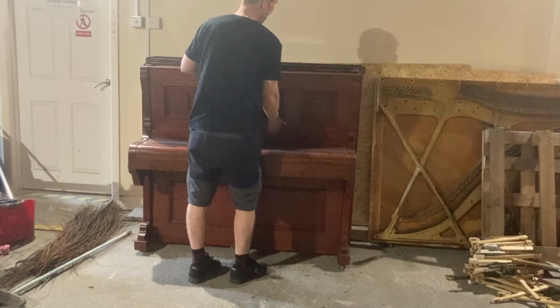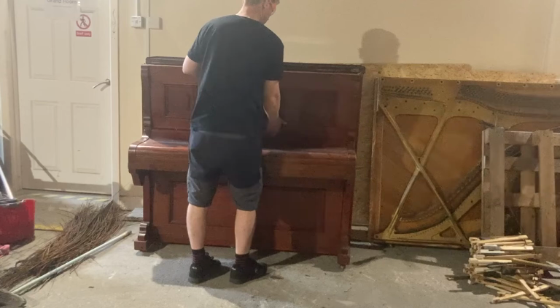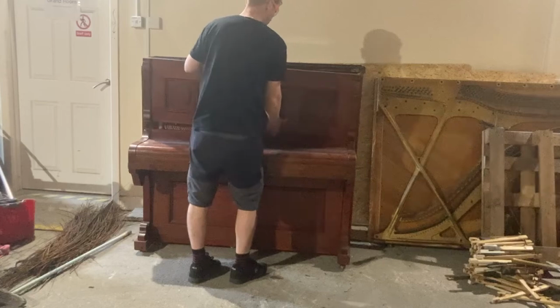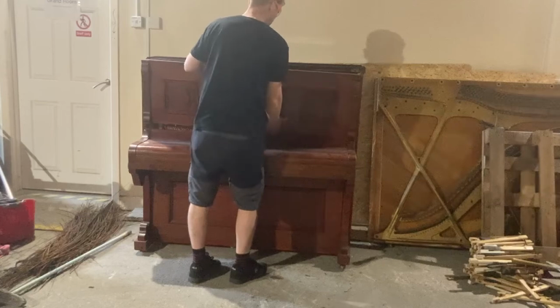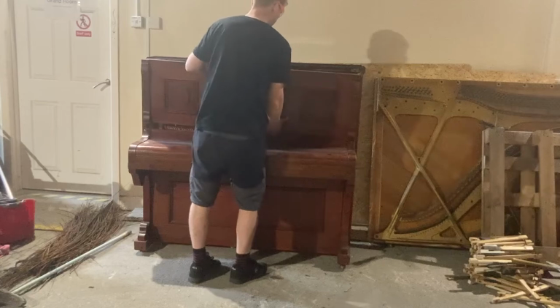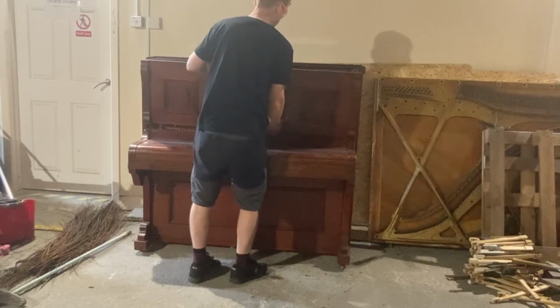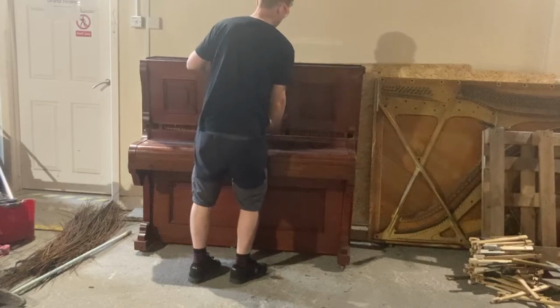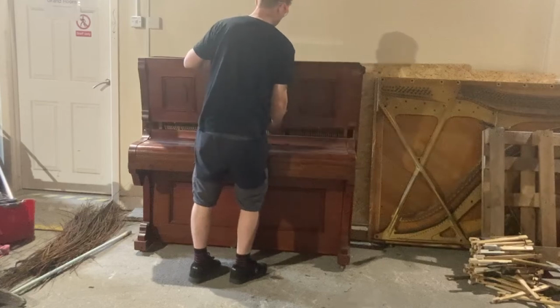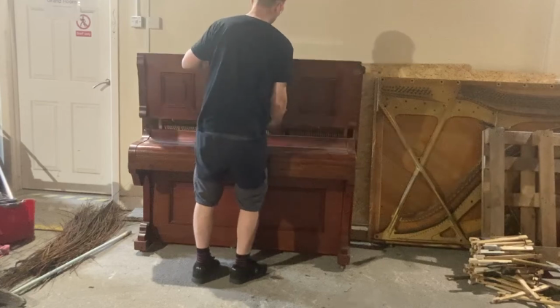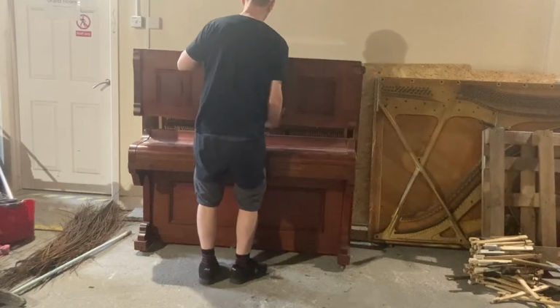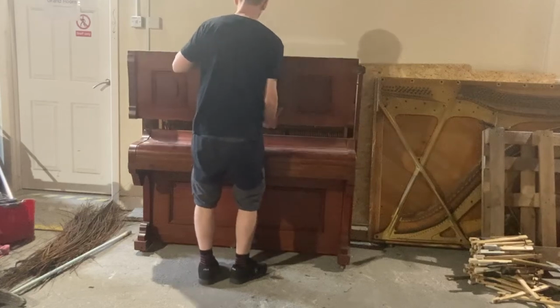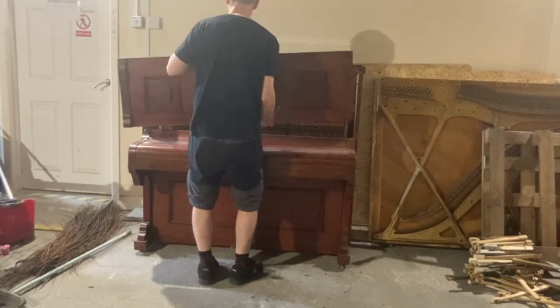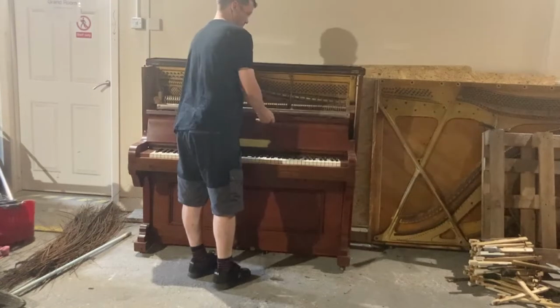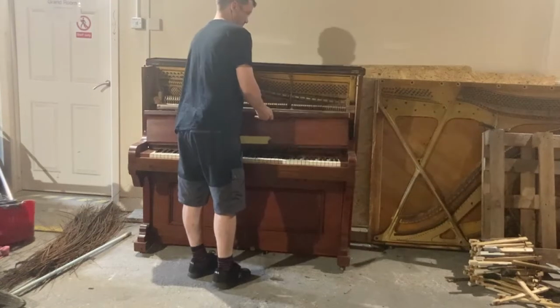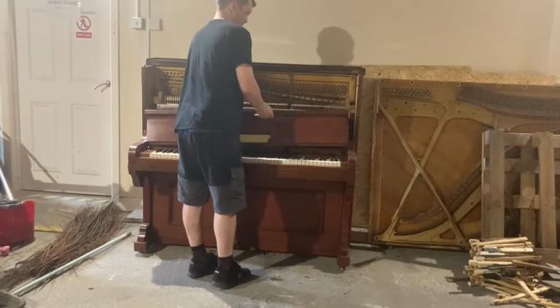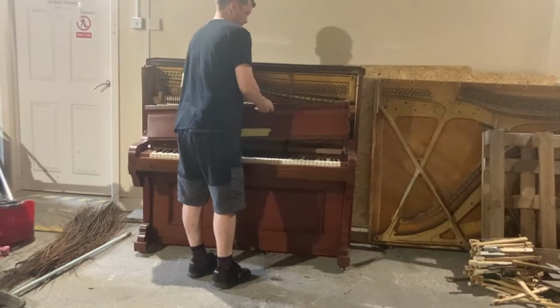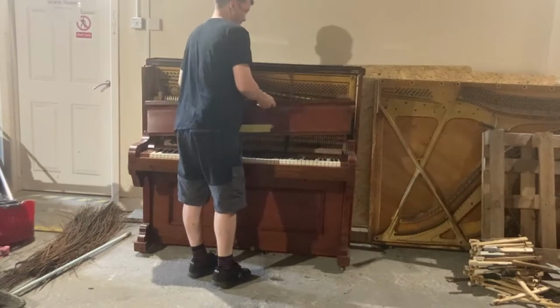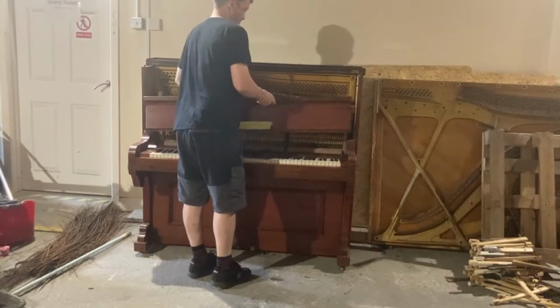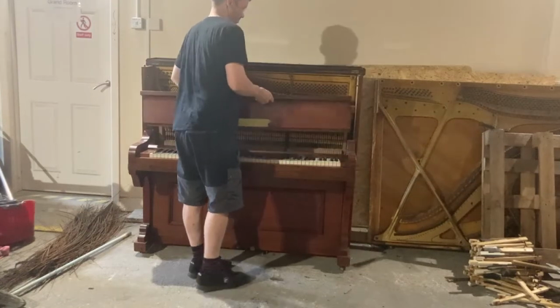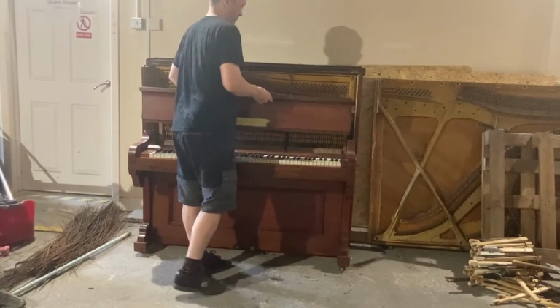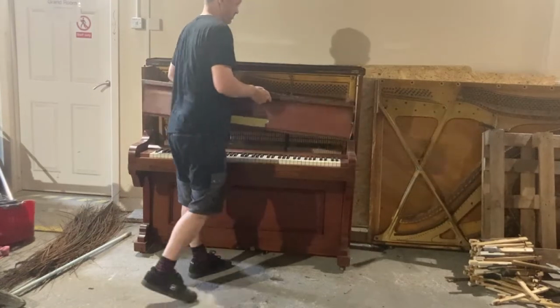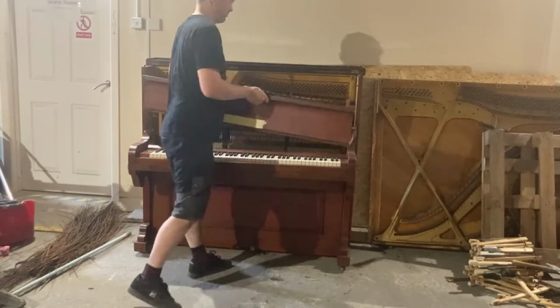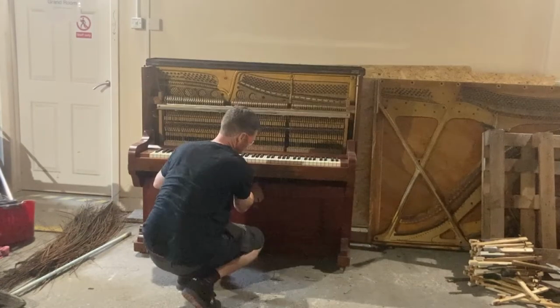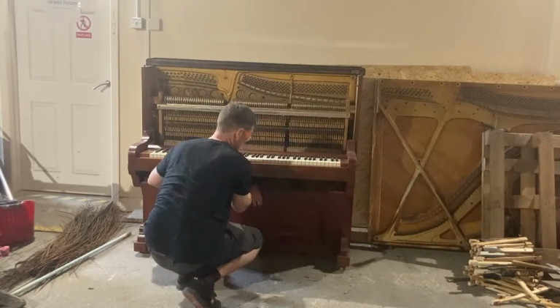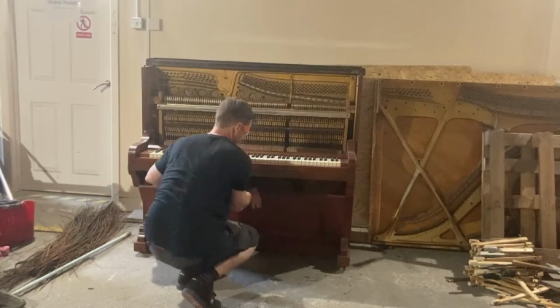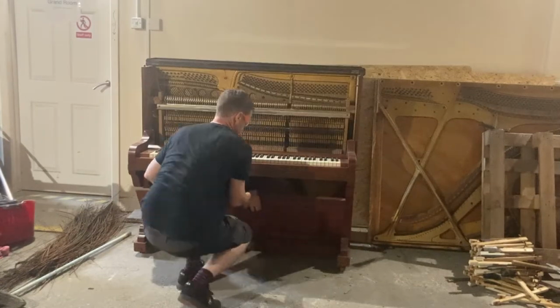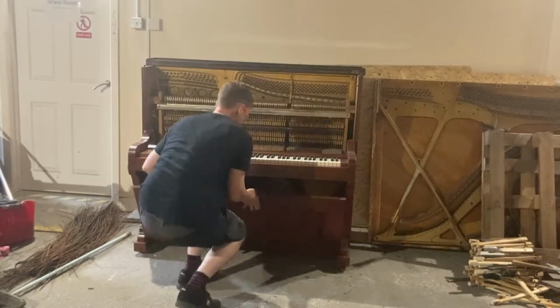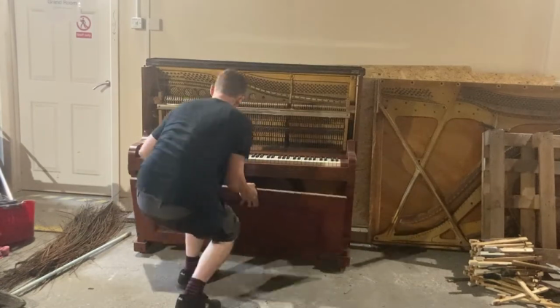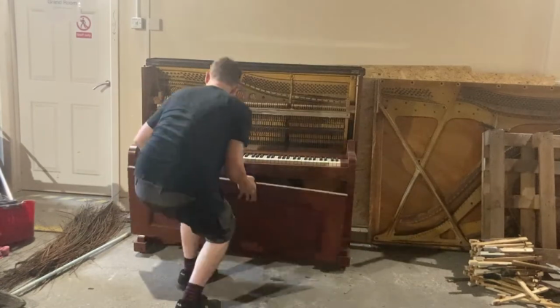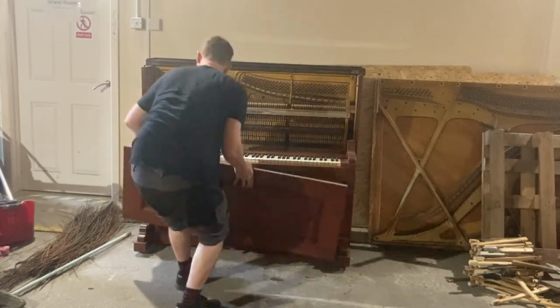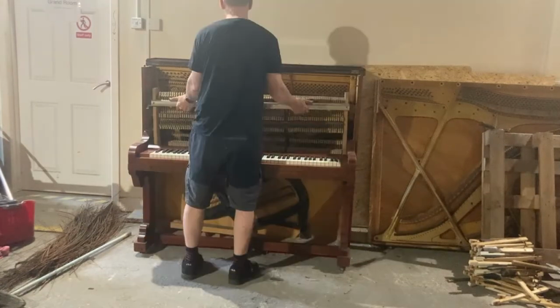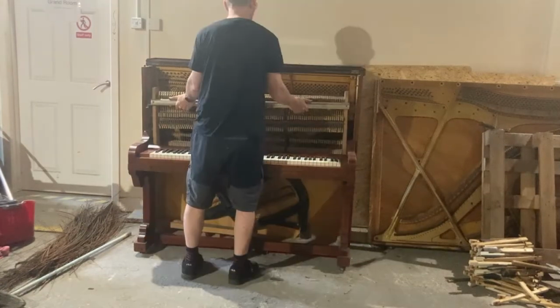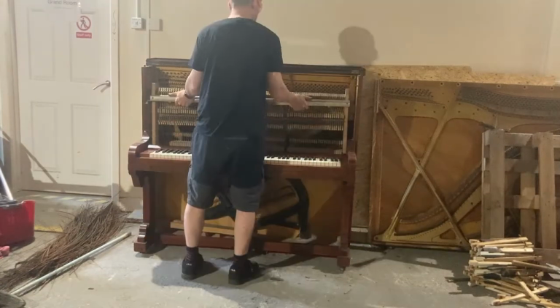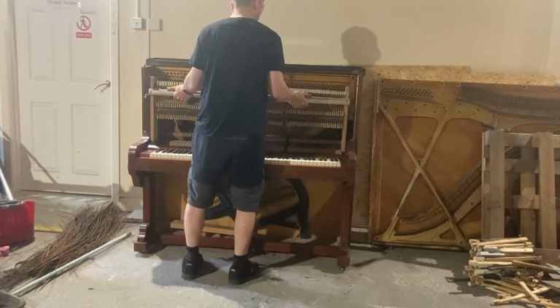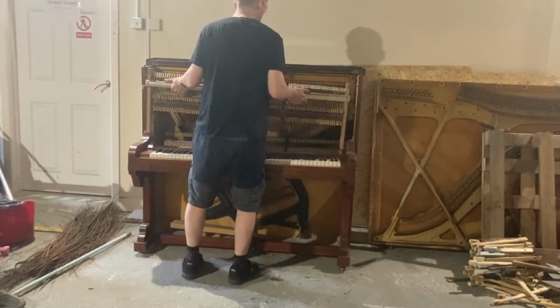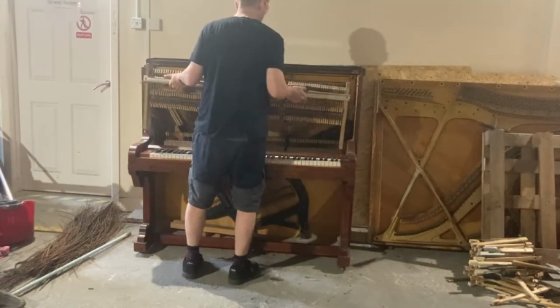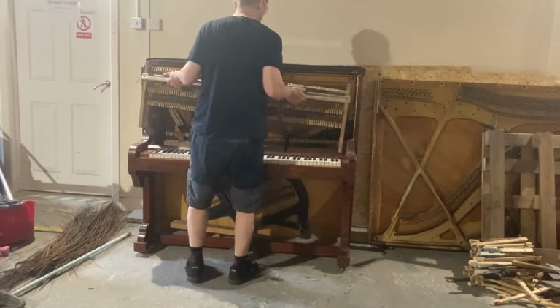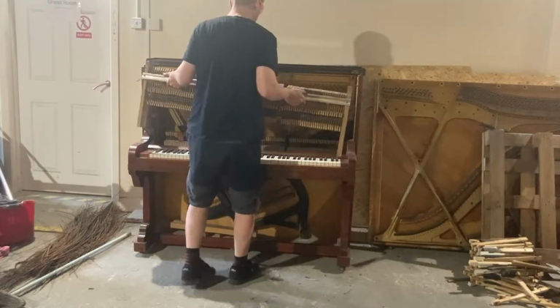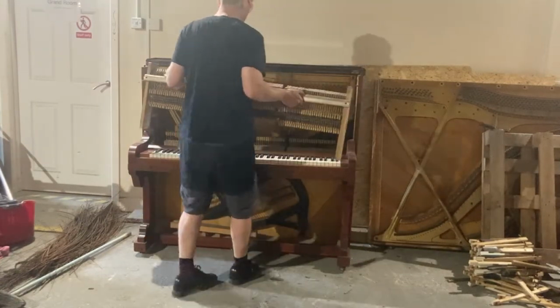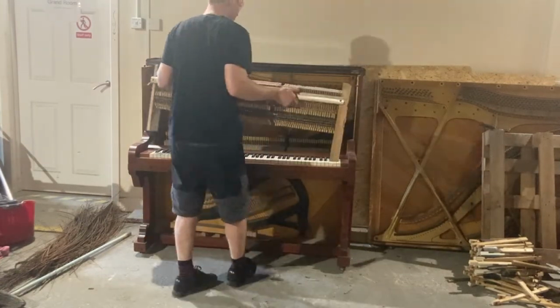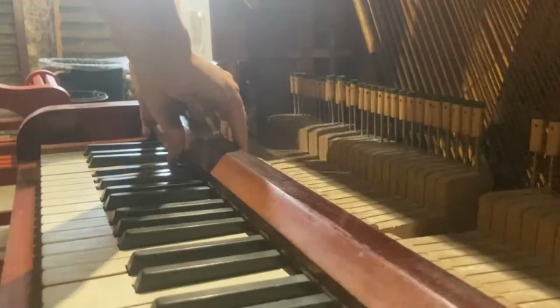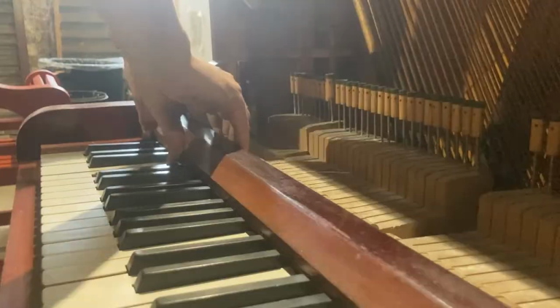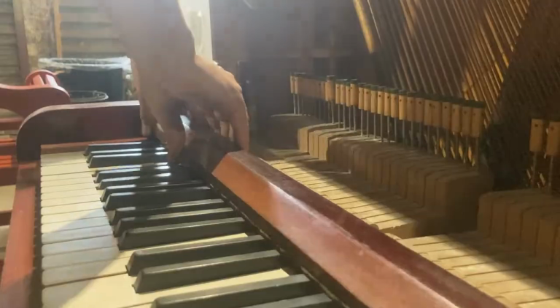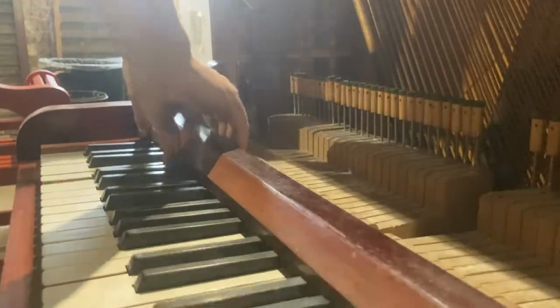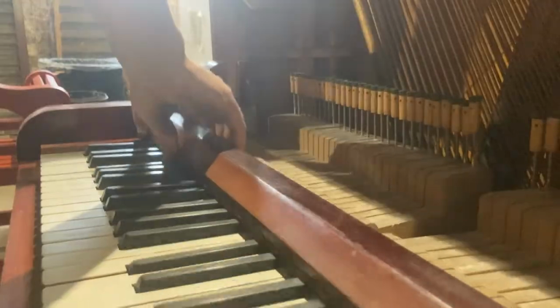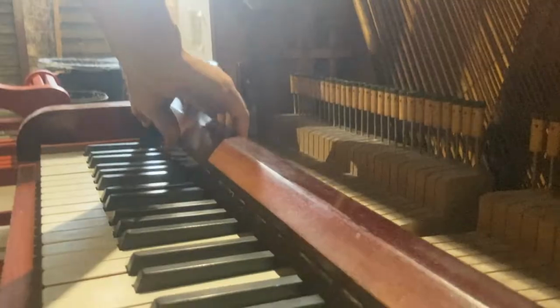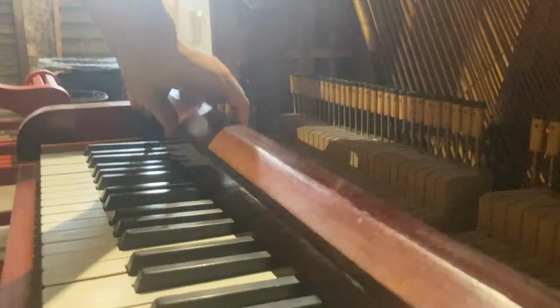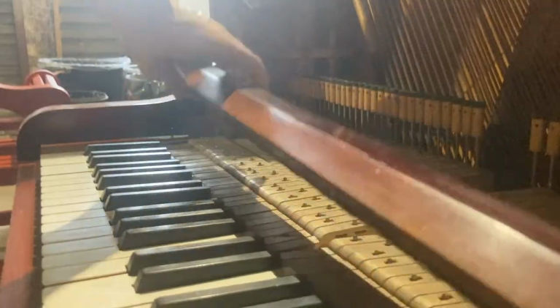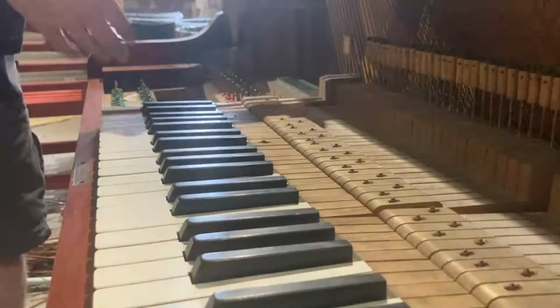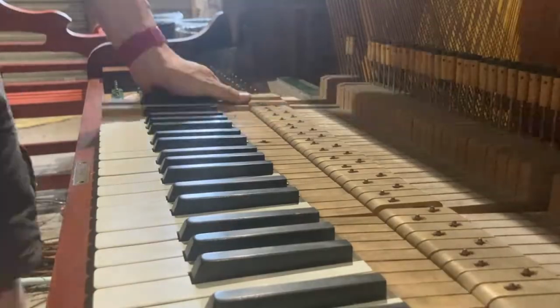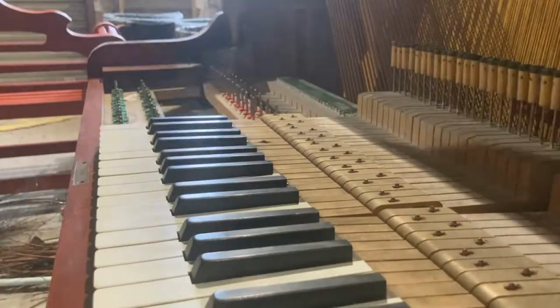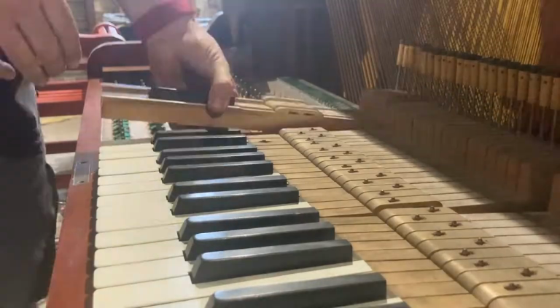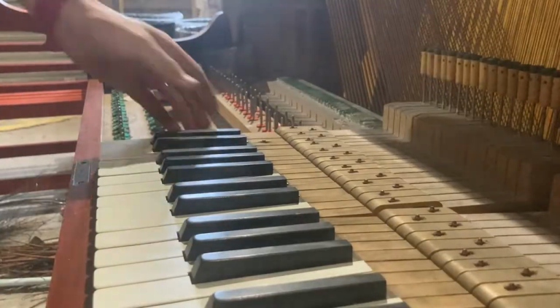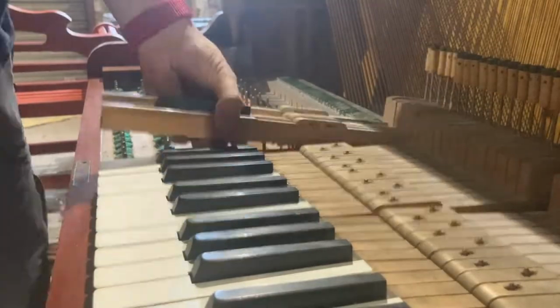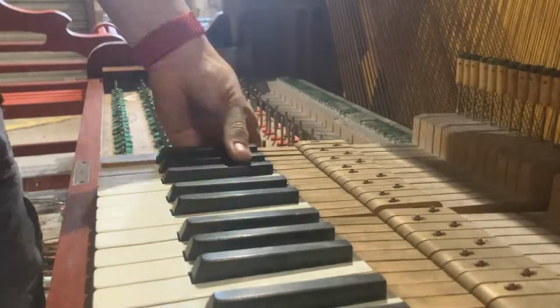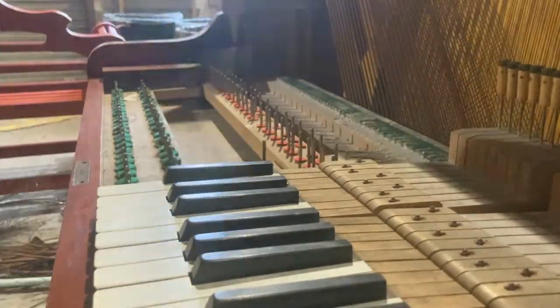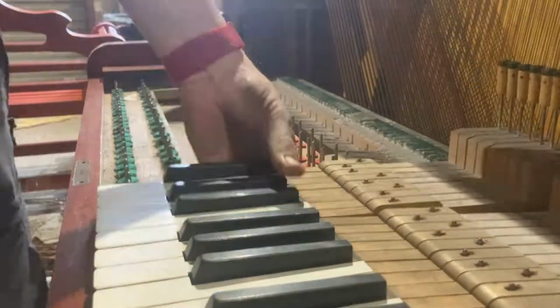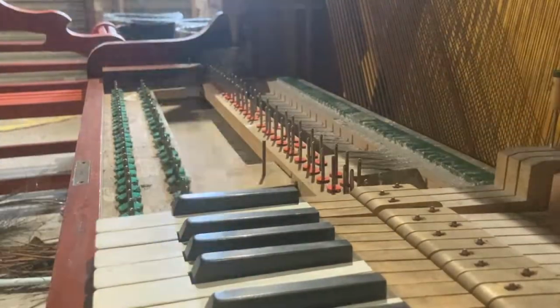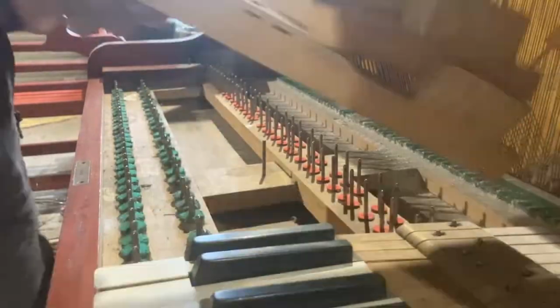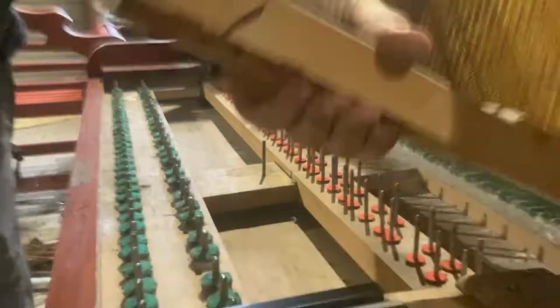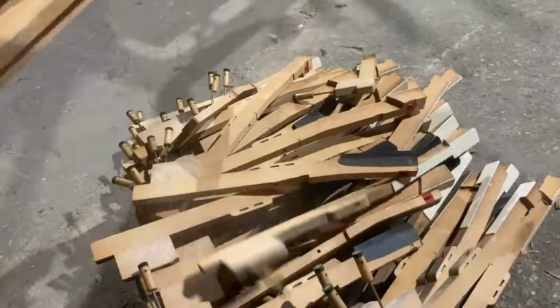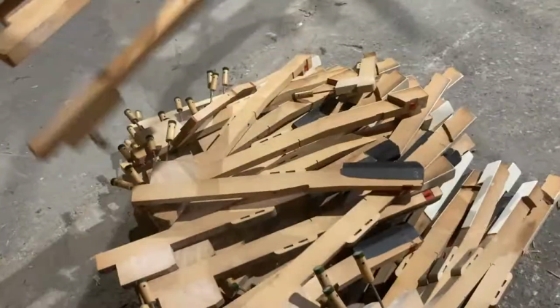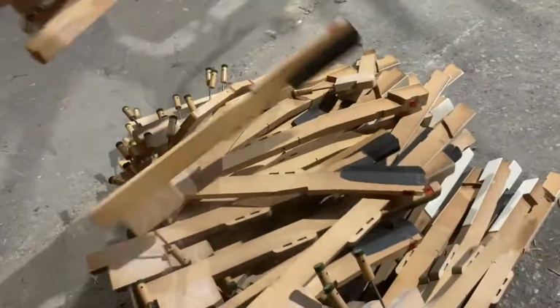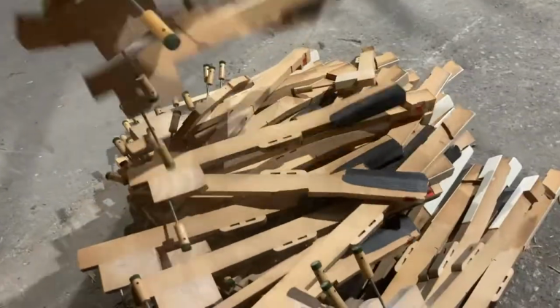Hi everyone, this is how to dismantle a piano very carefully. Remove that and that, remove one of those, remove that, take that bit up and remove all of those.